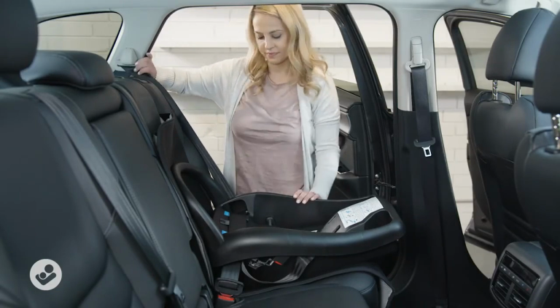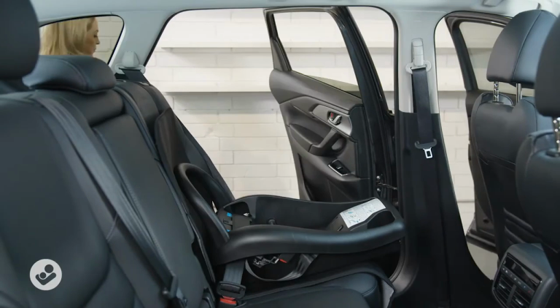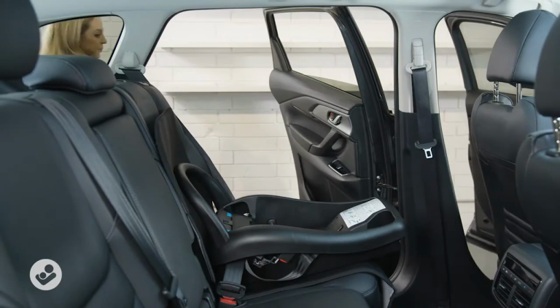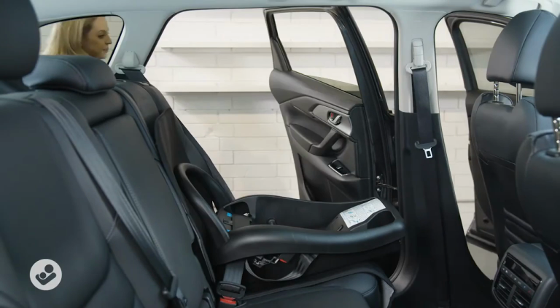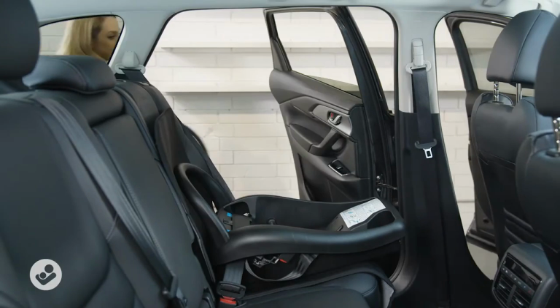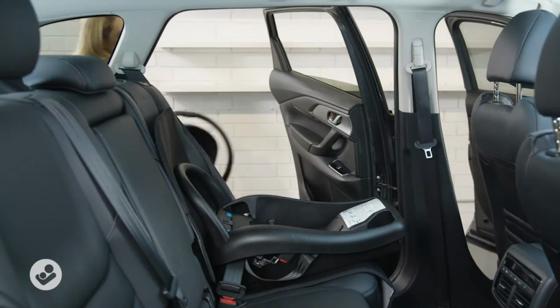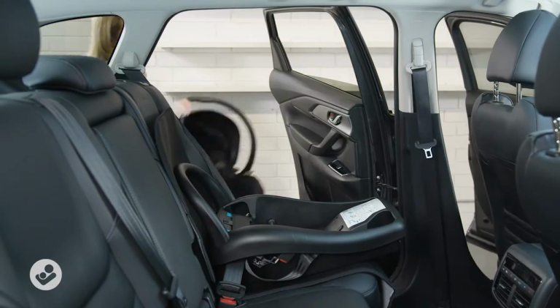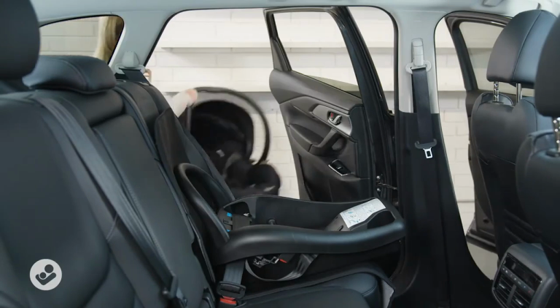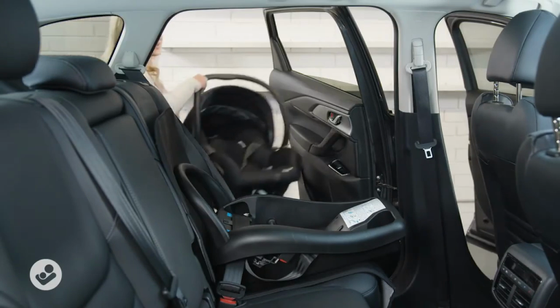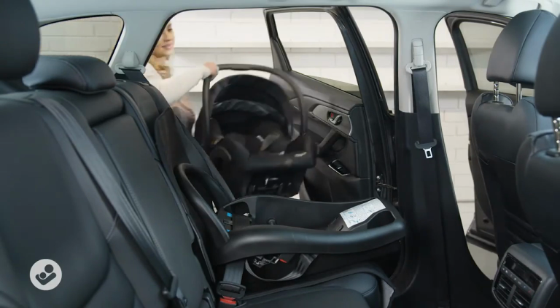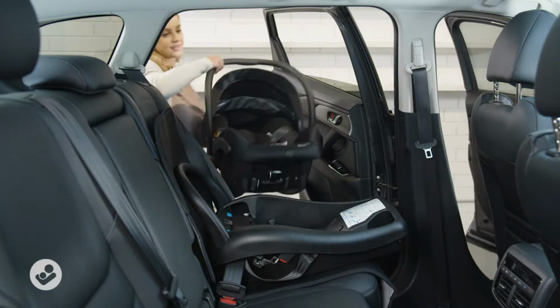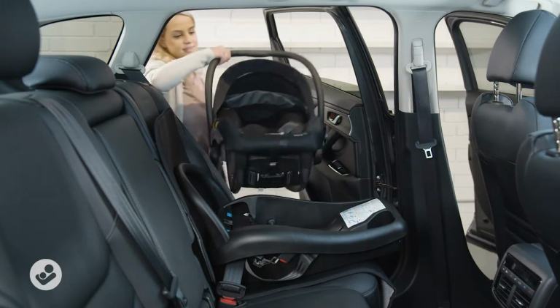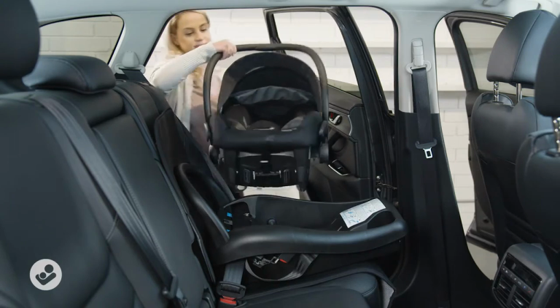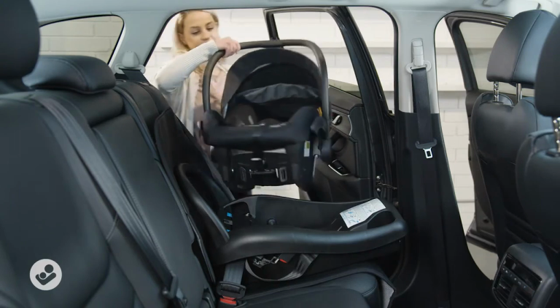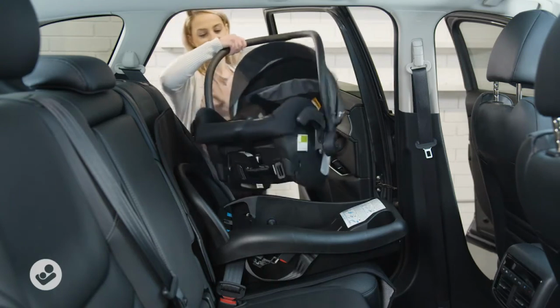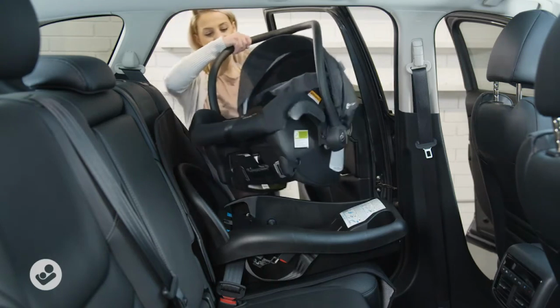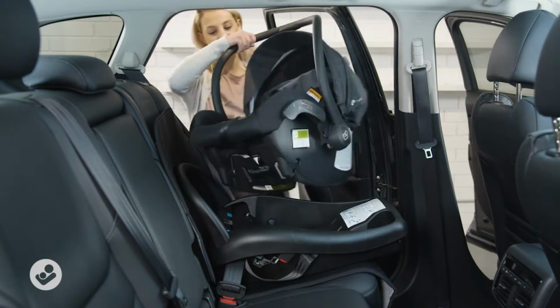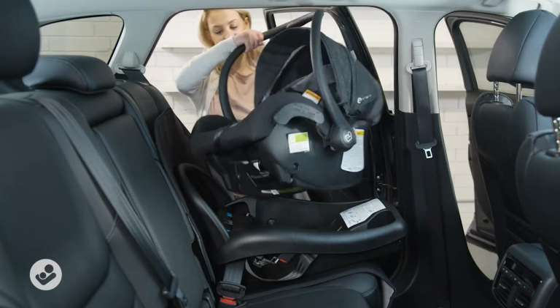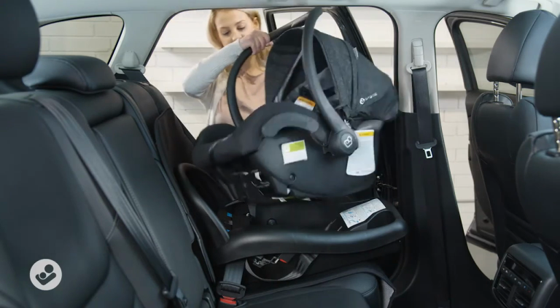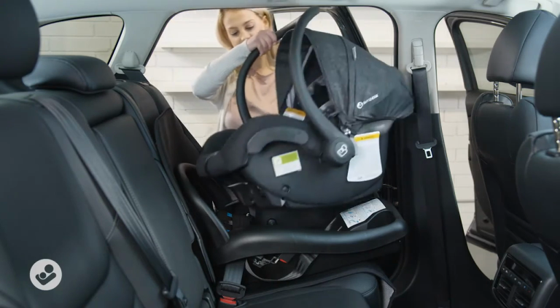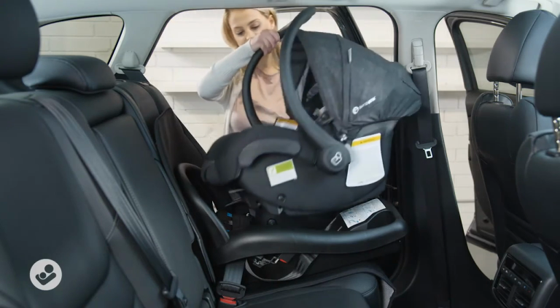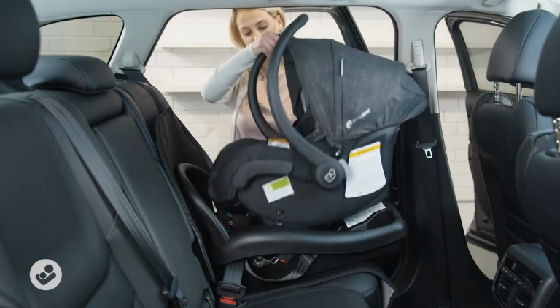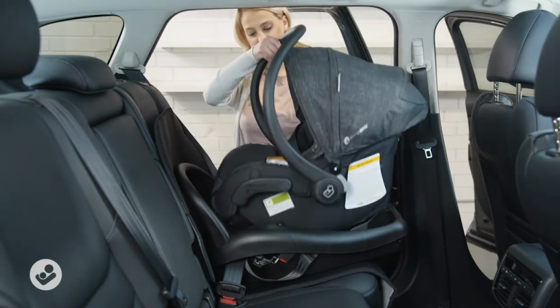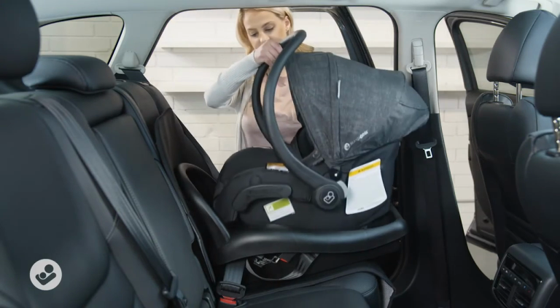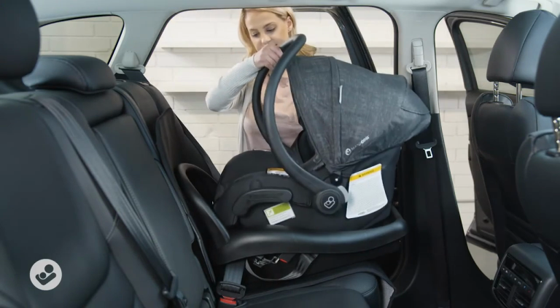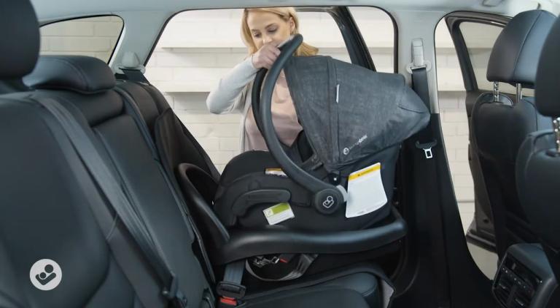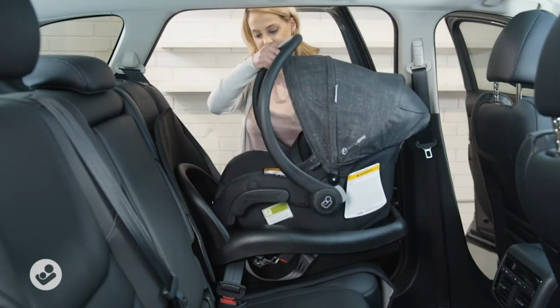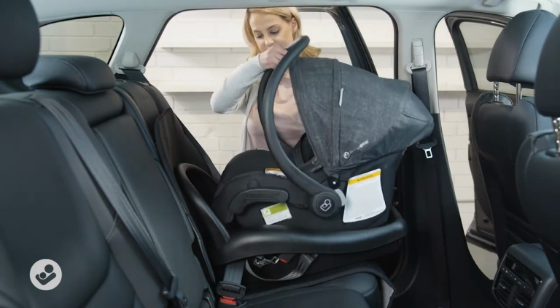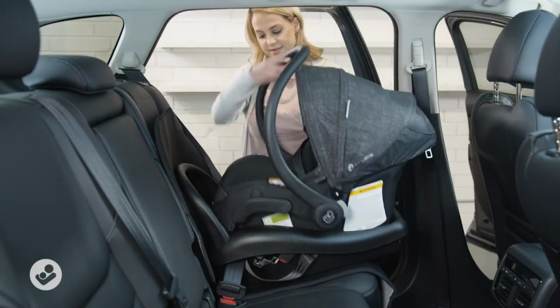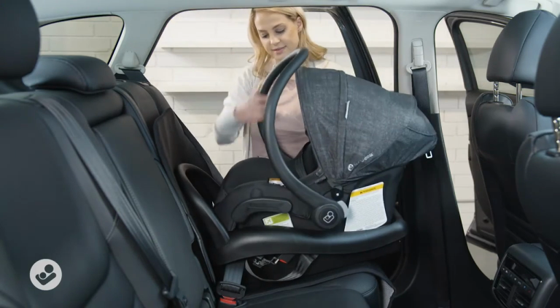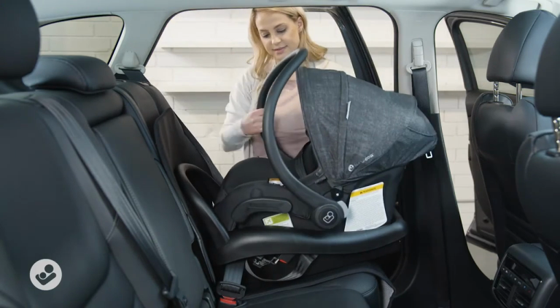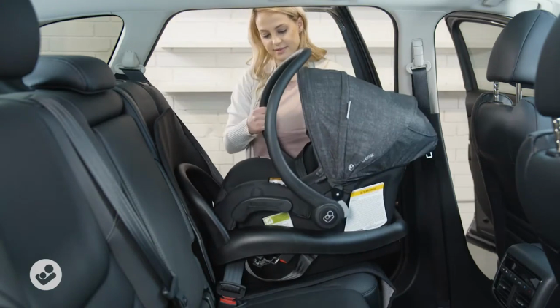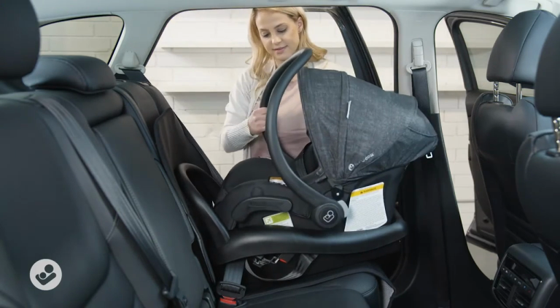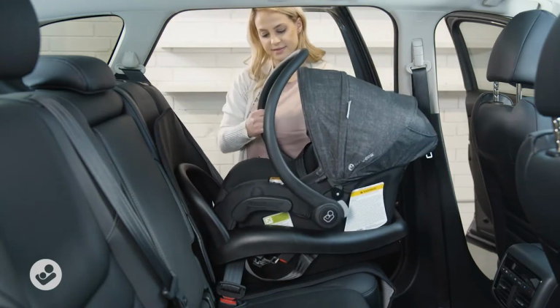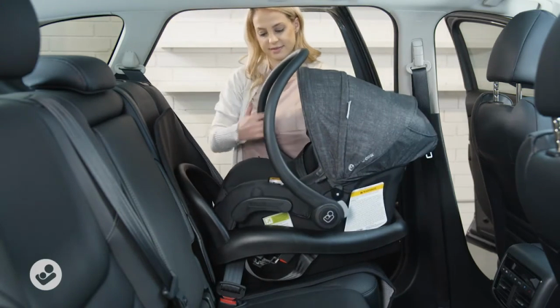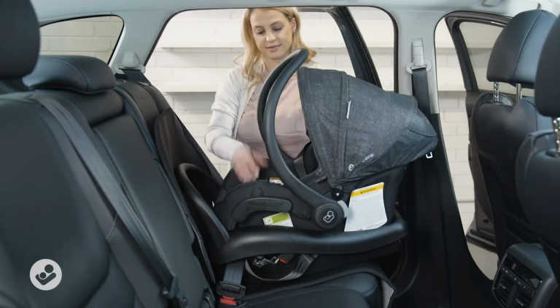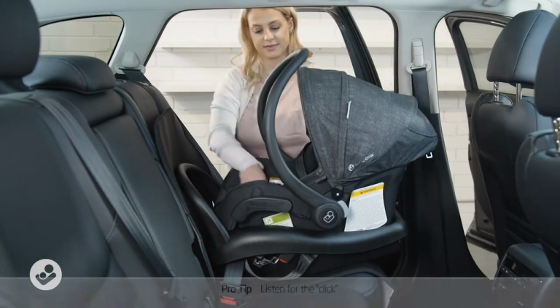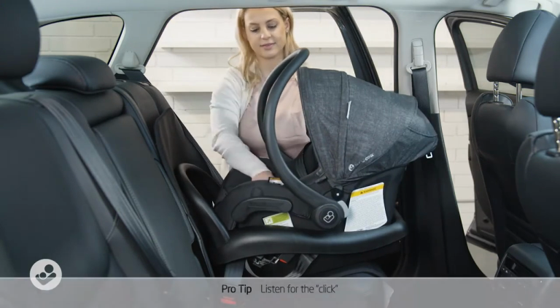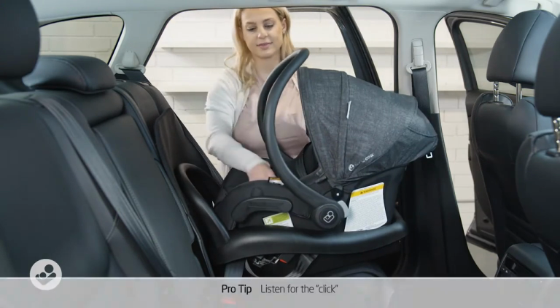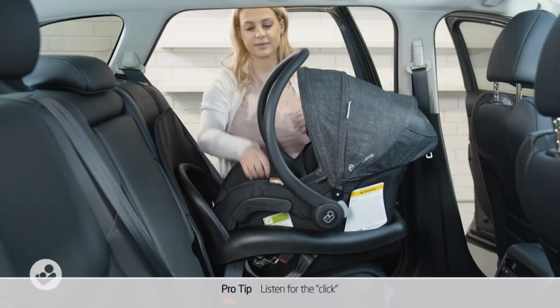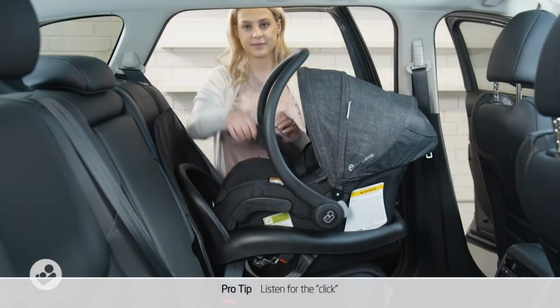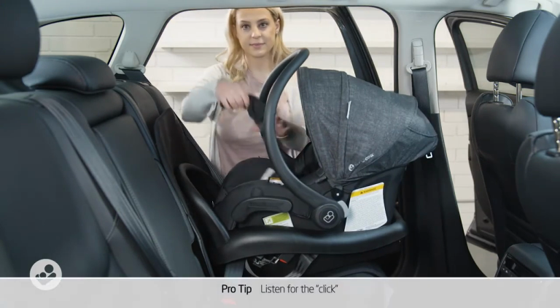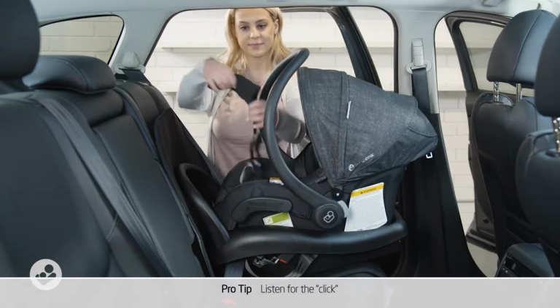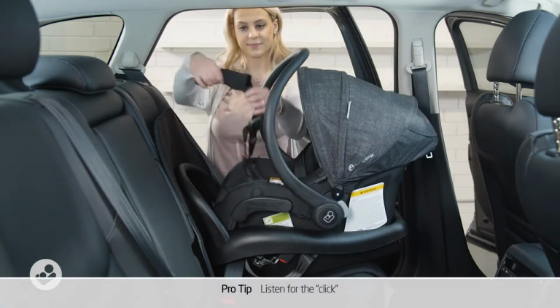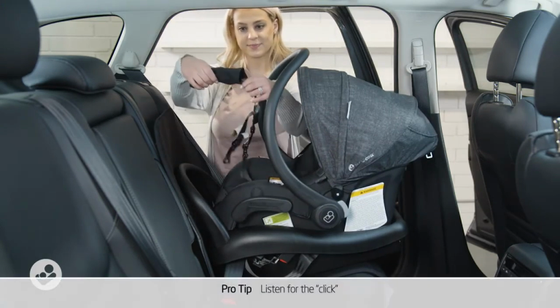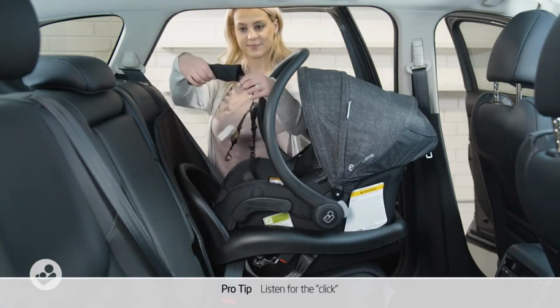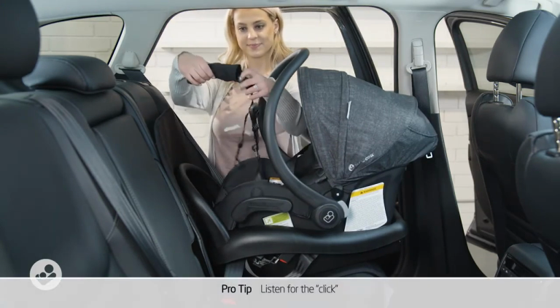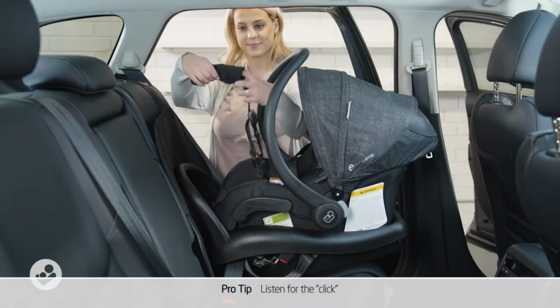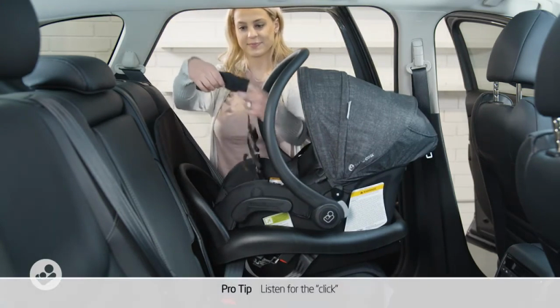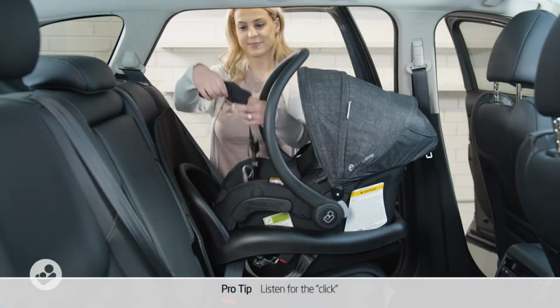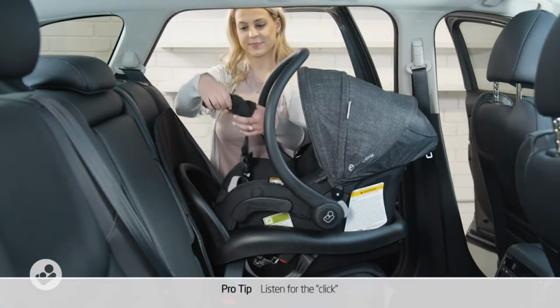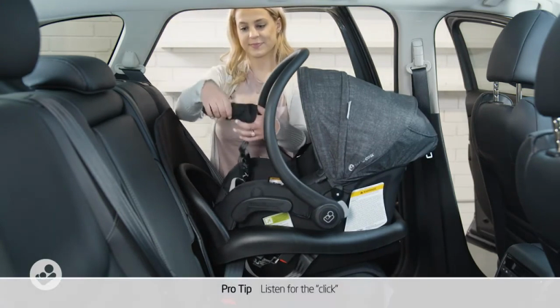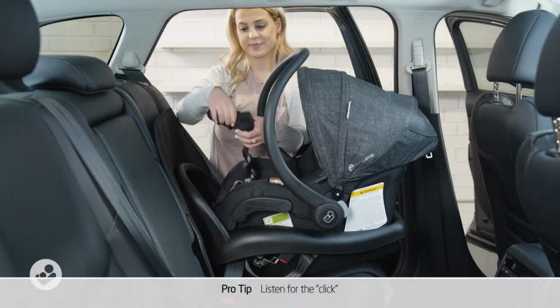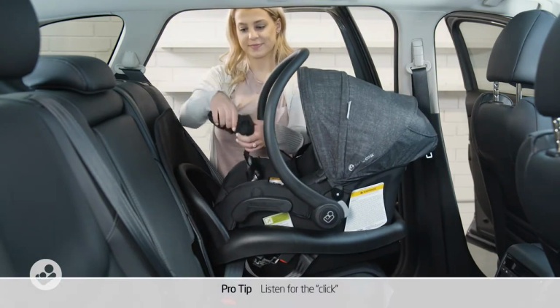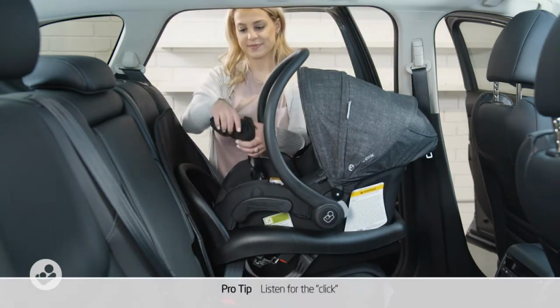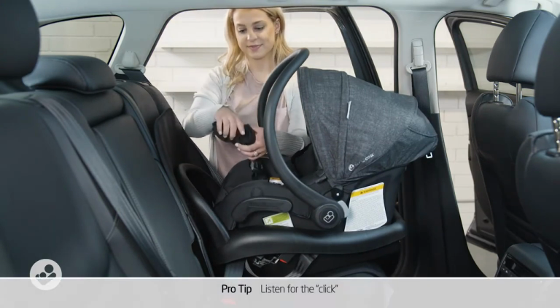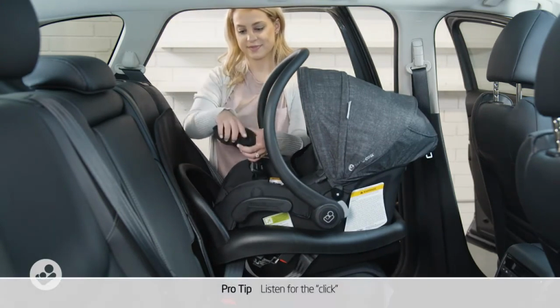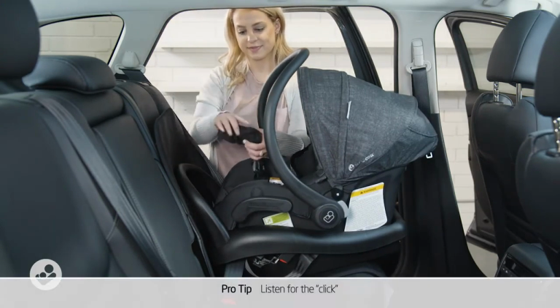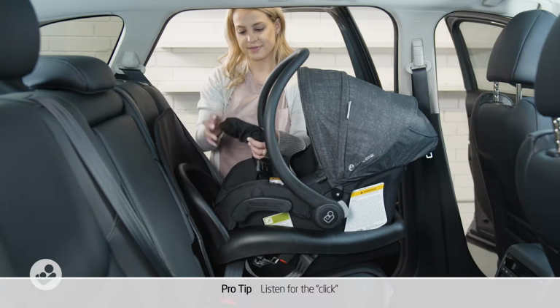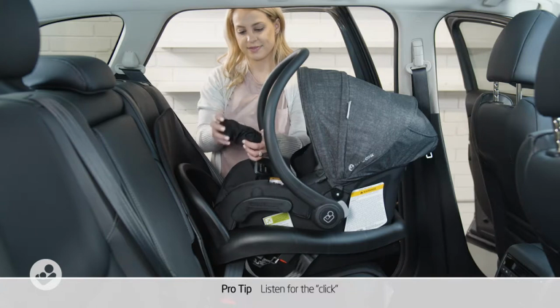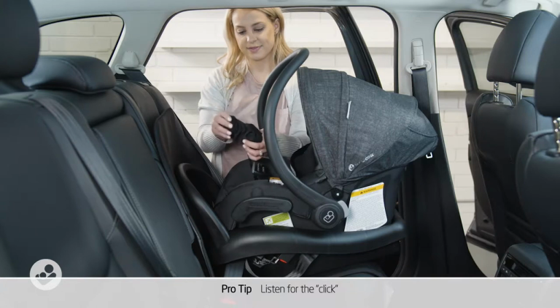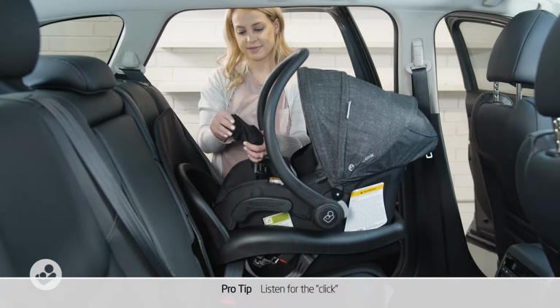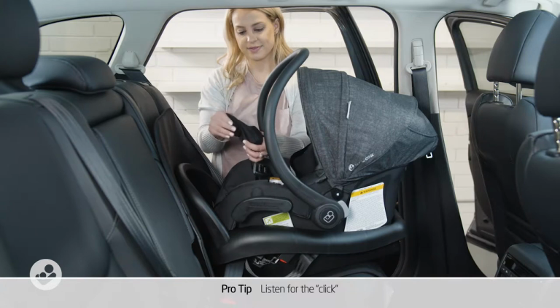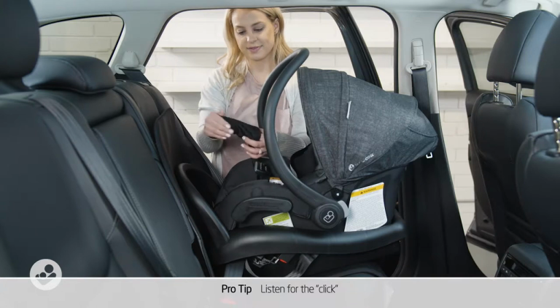Step three: attach capsule. Push down firmly to lock the capsule in place. Listen for the click when it's locked.